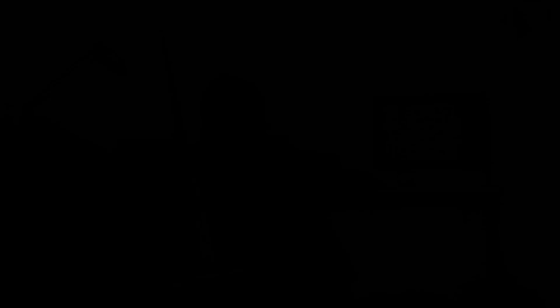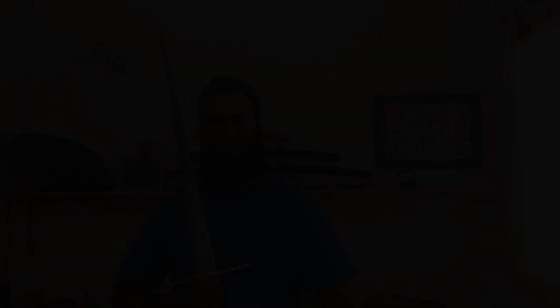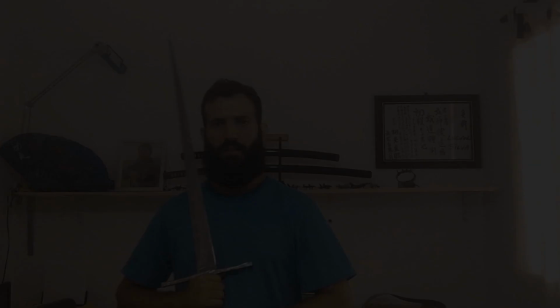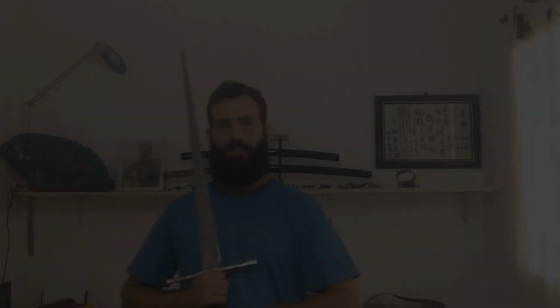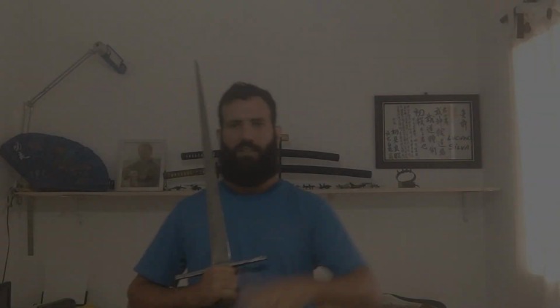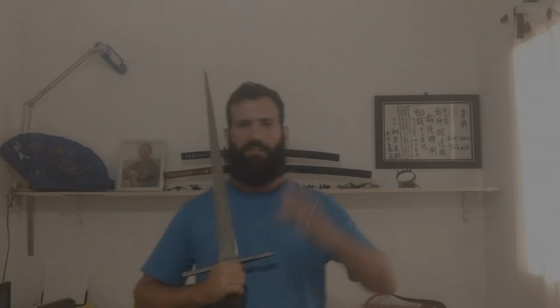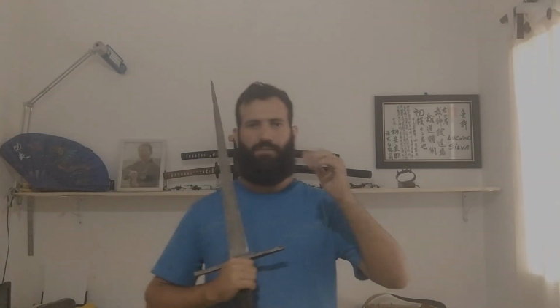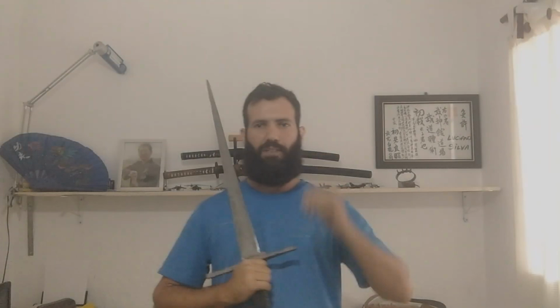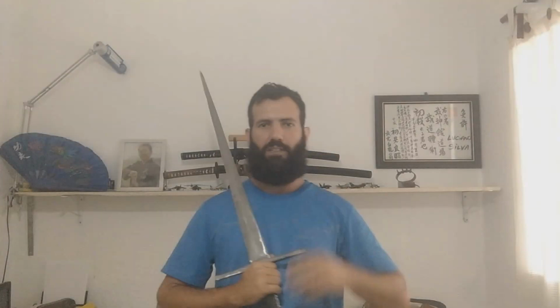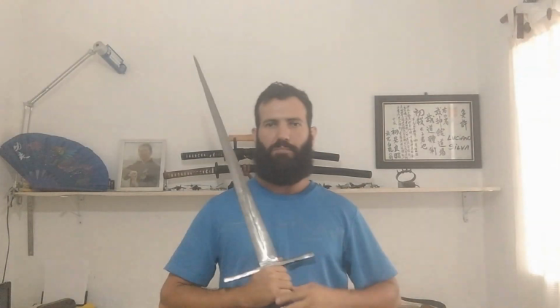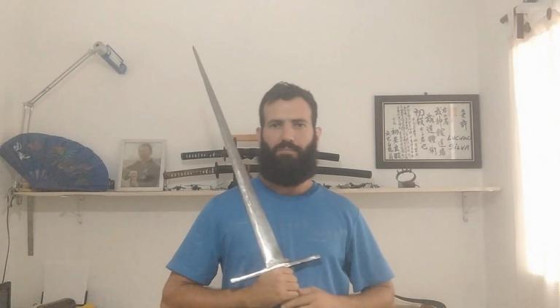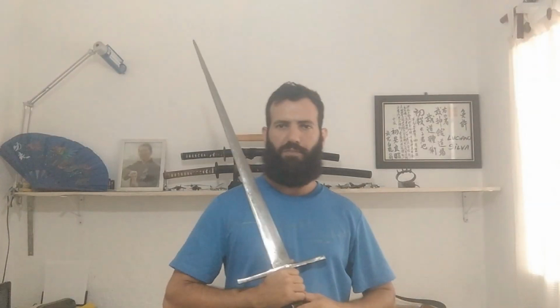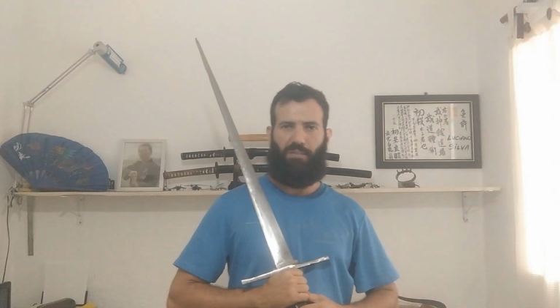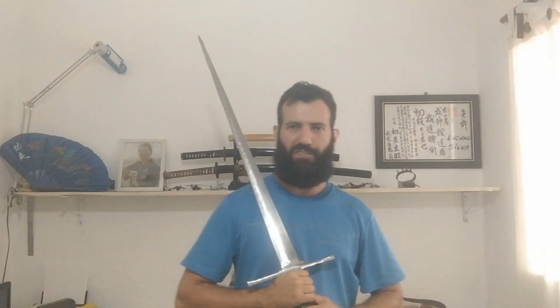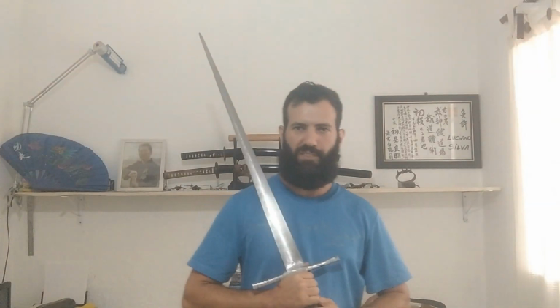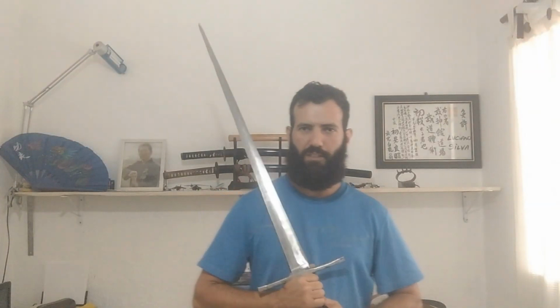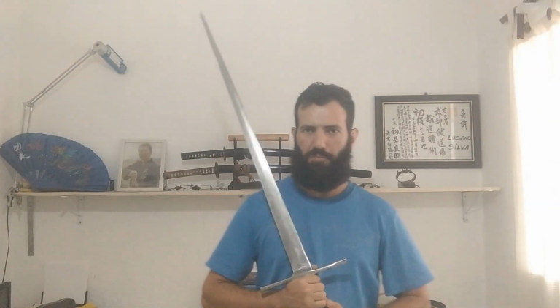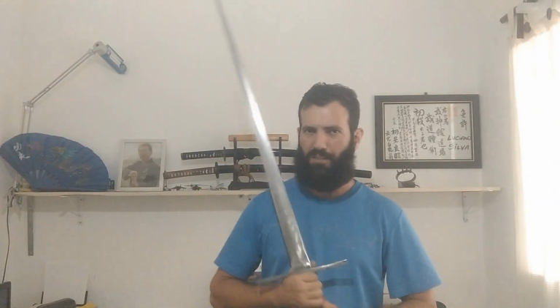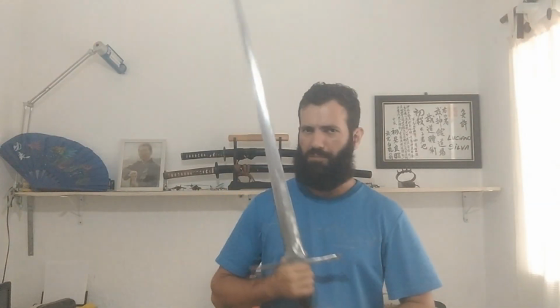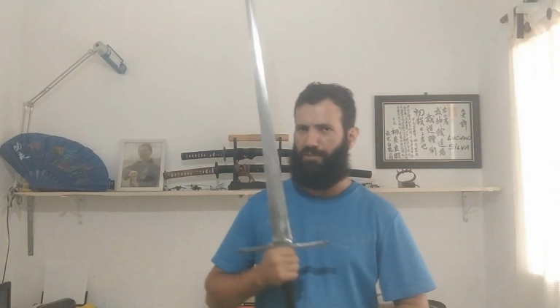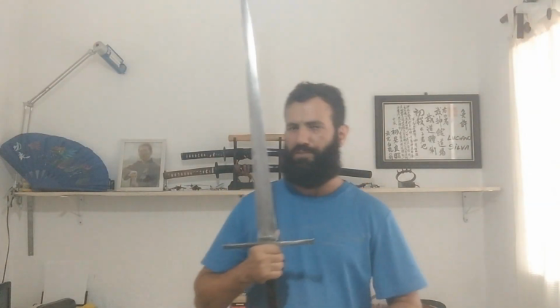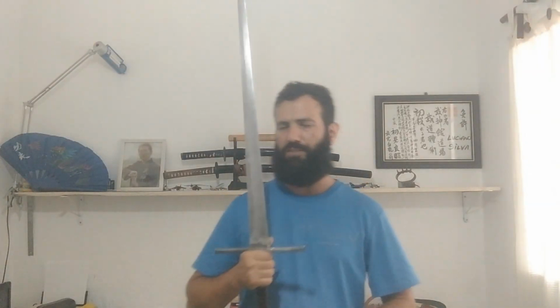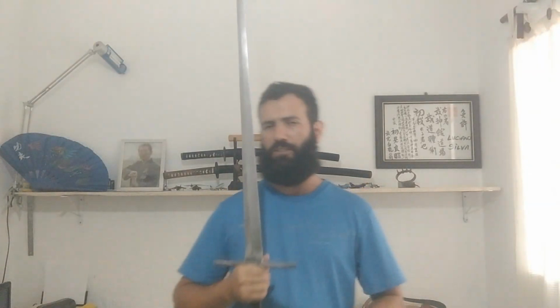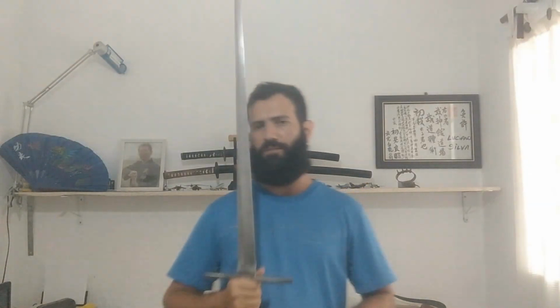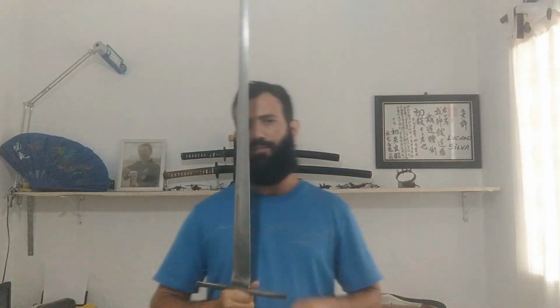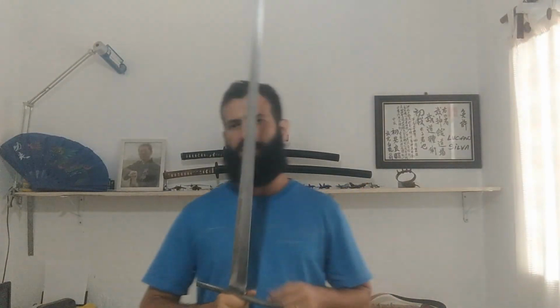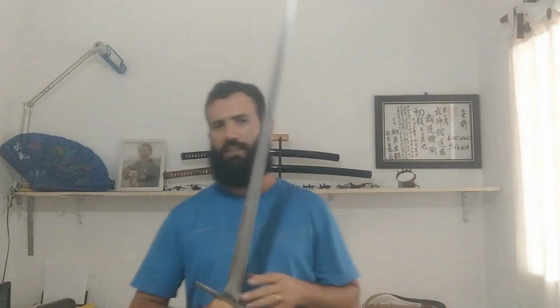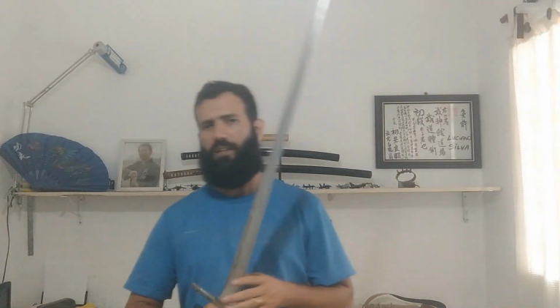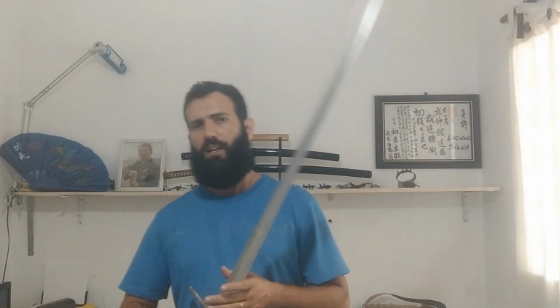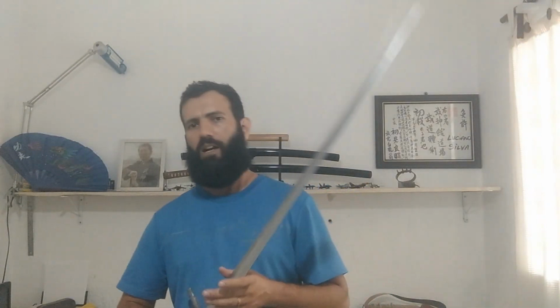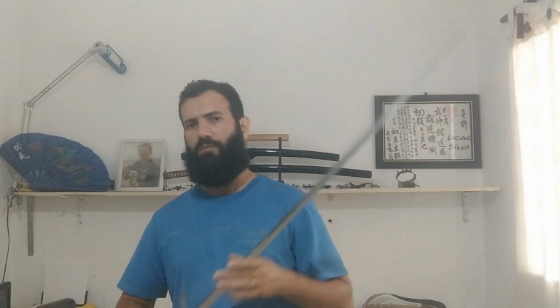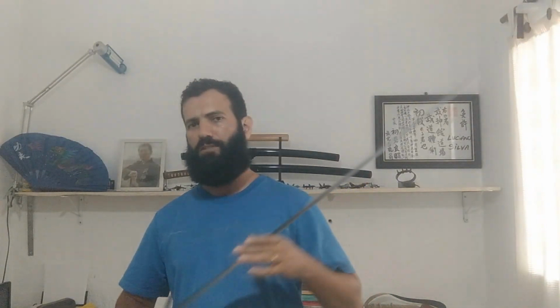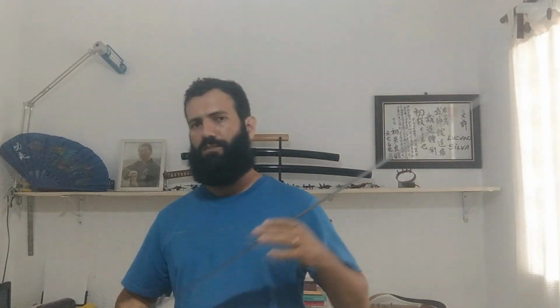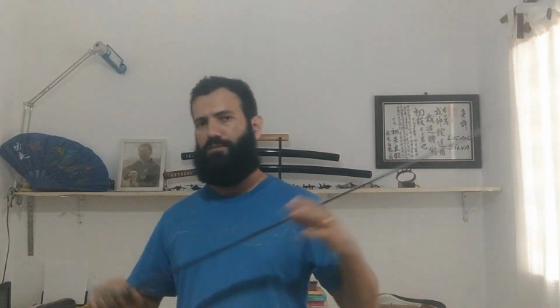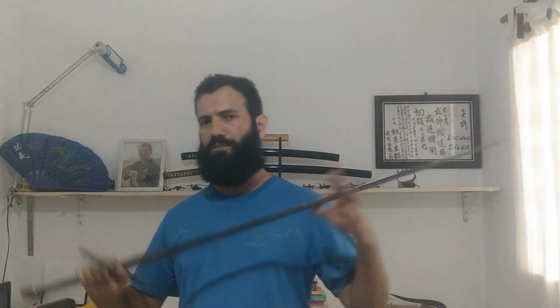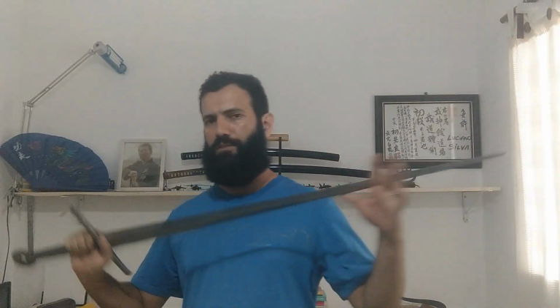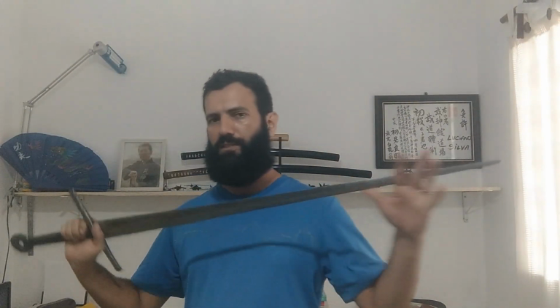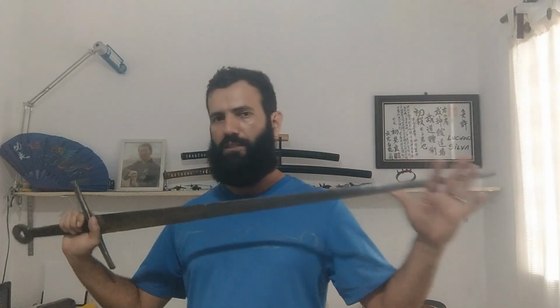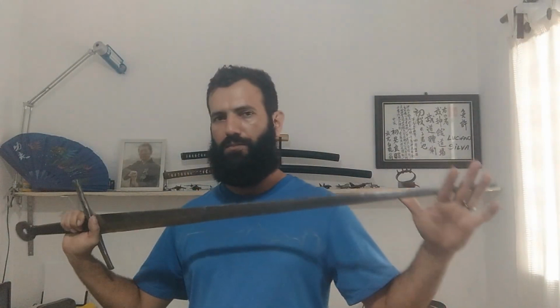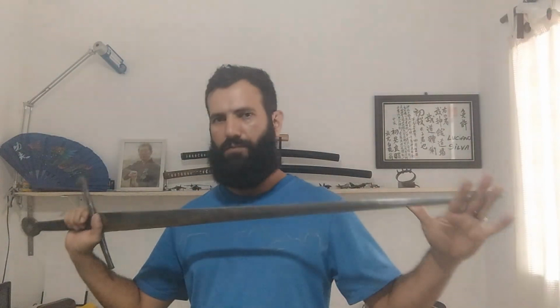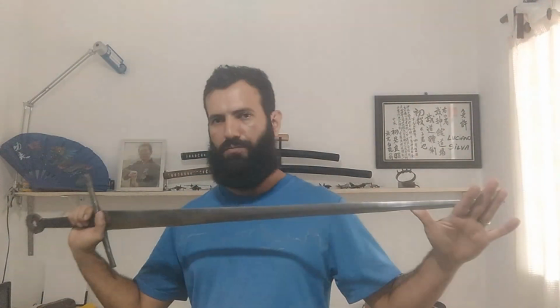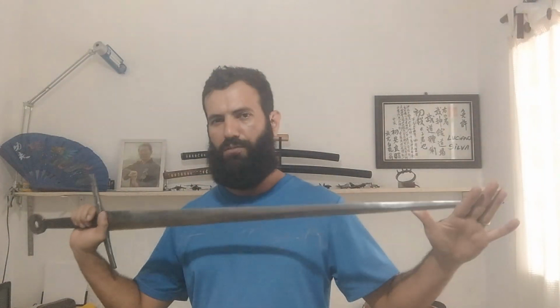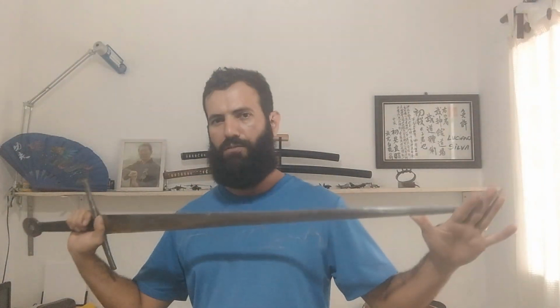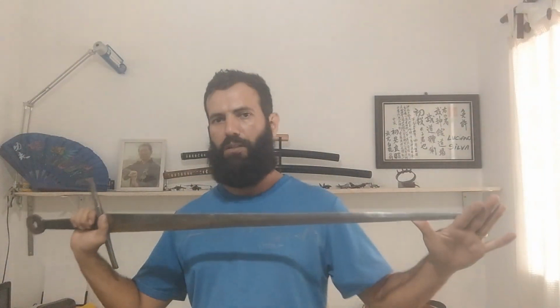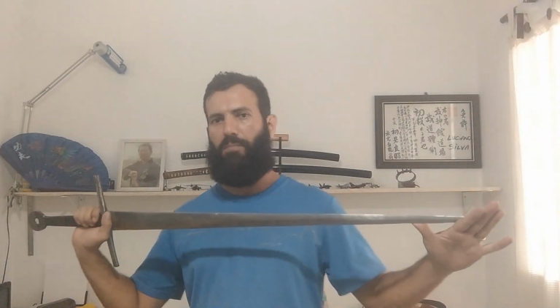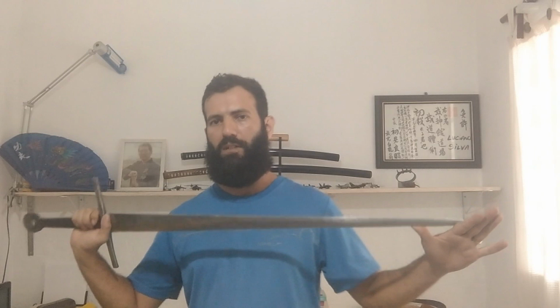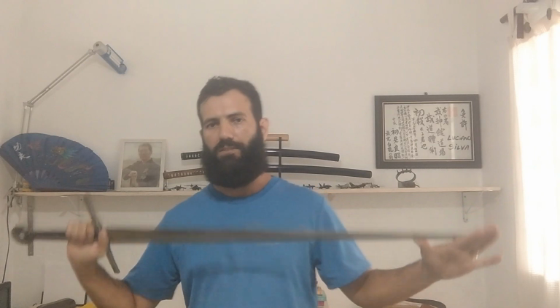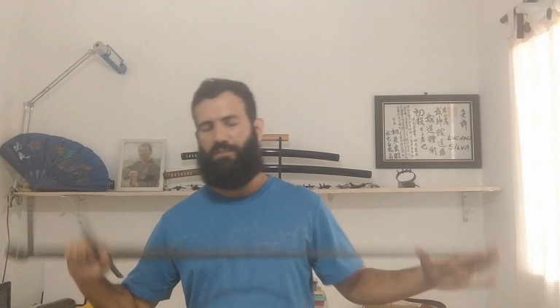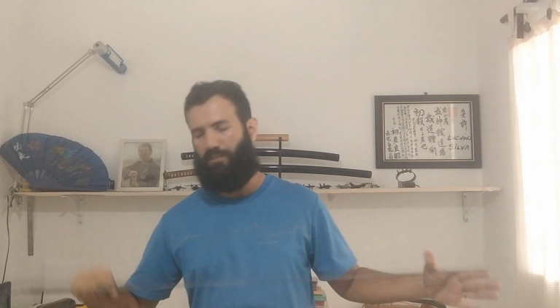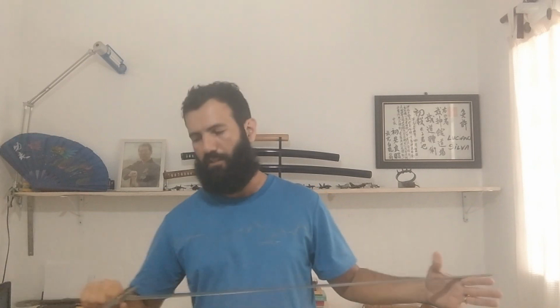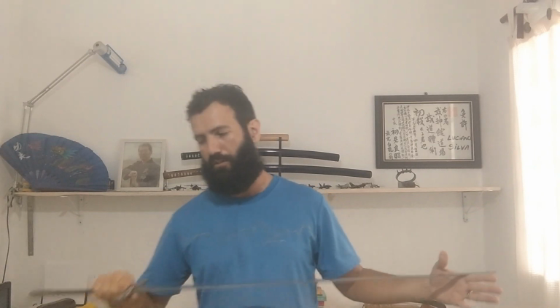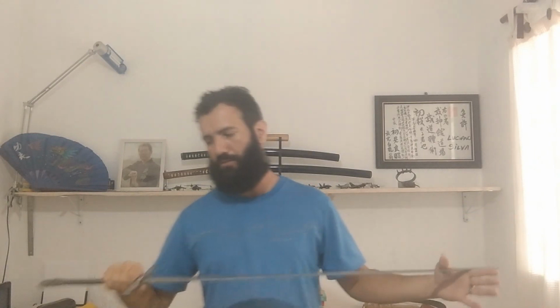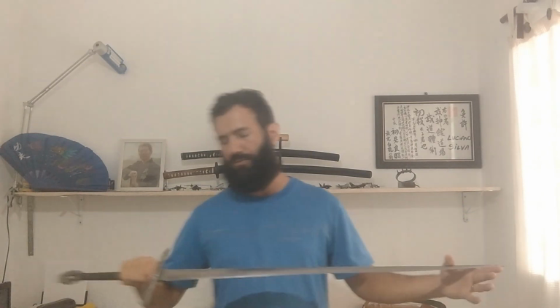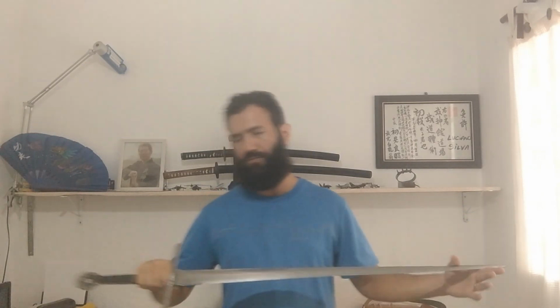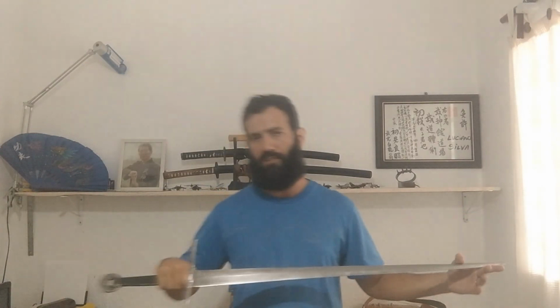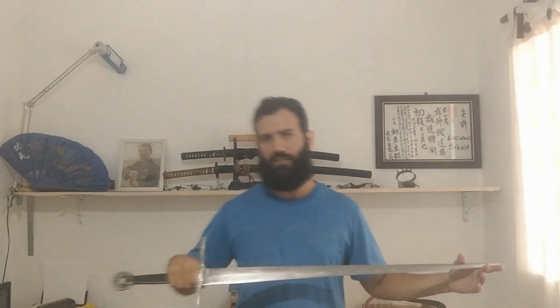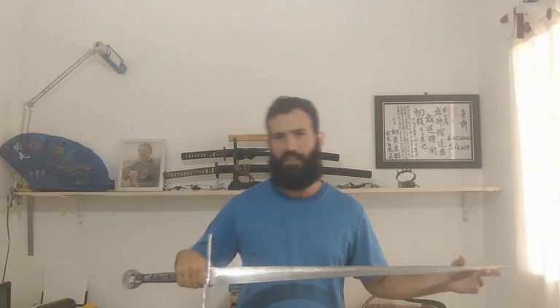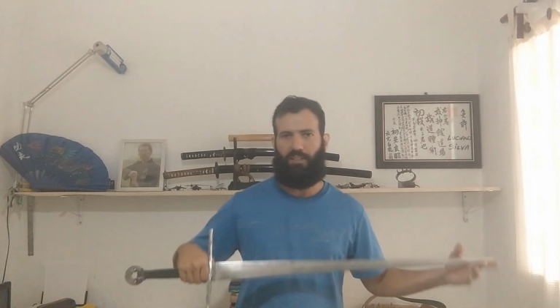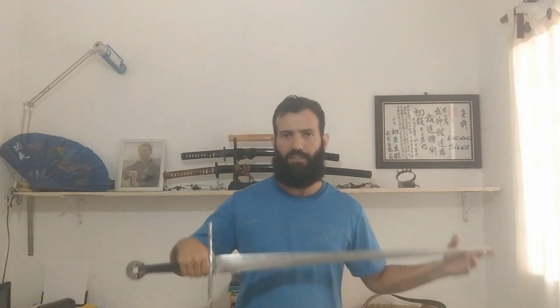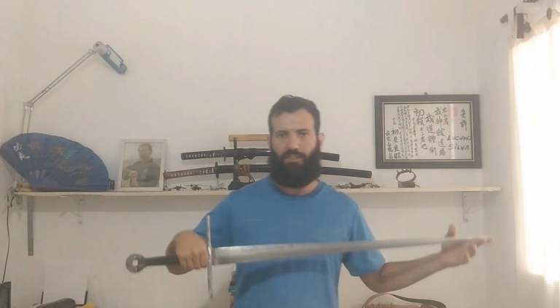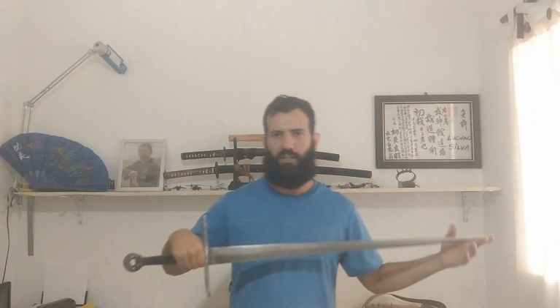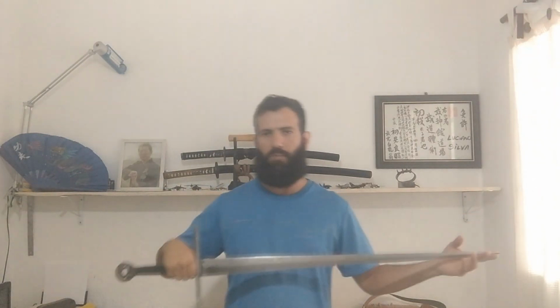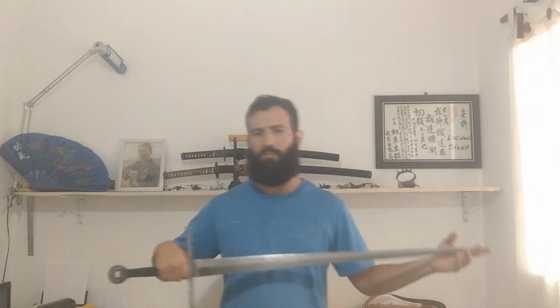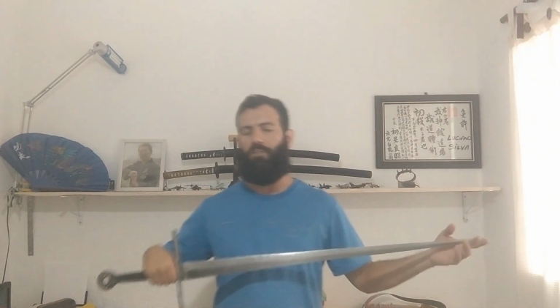Hello guys, welcome to my channel. My name is Luciano. Today I want to discuss with you about the long sword against armor.